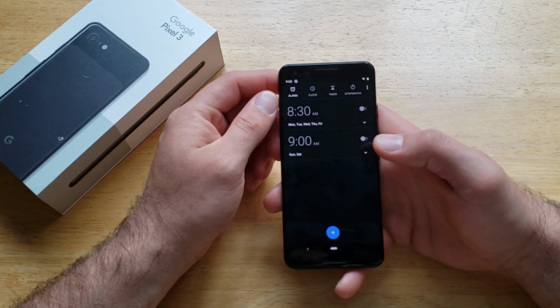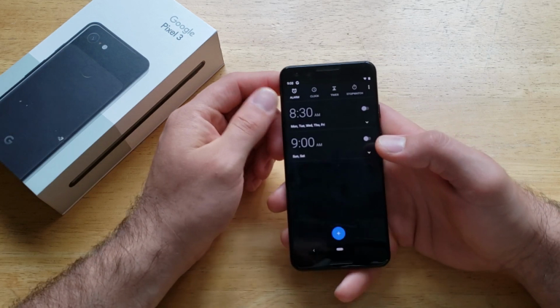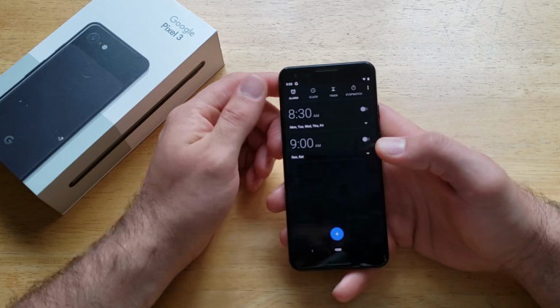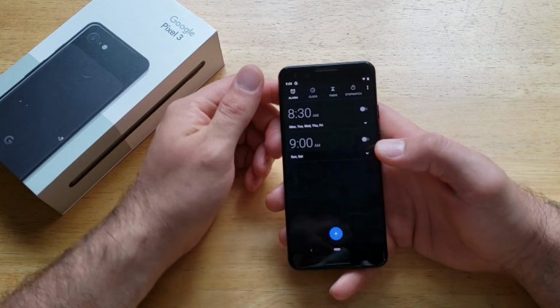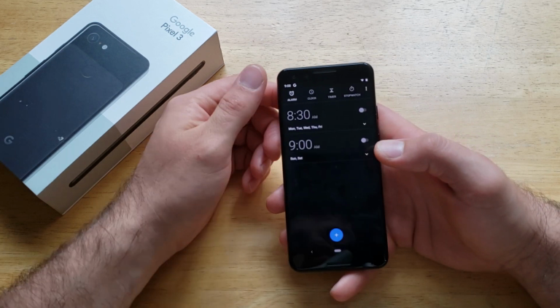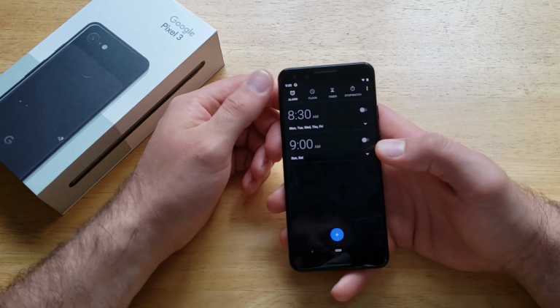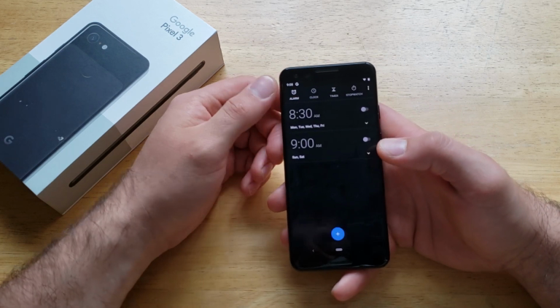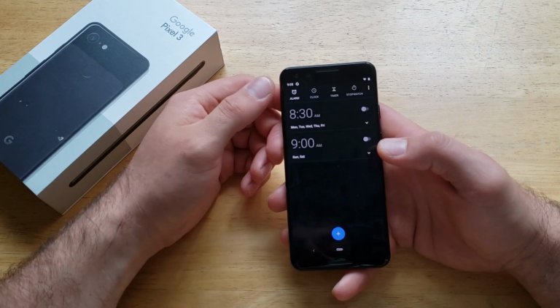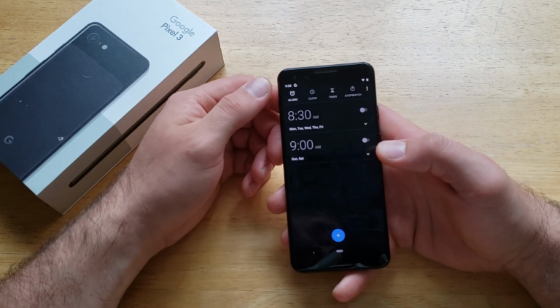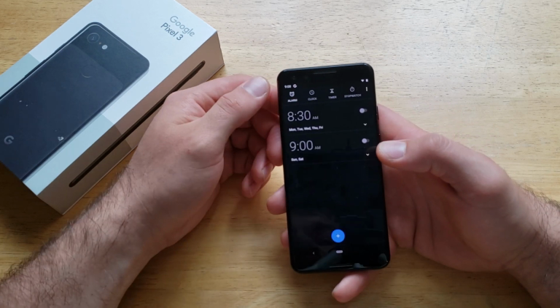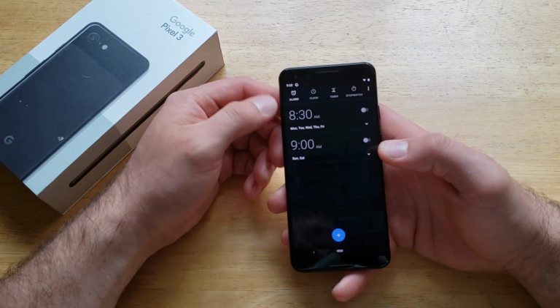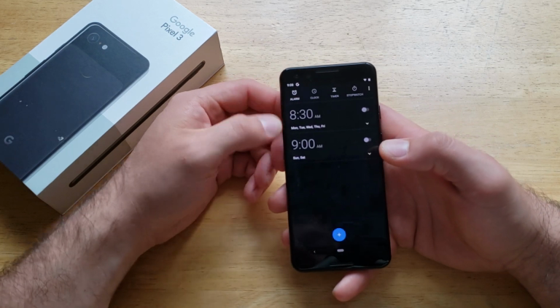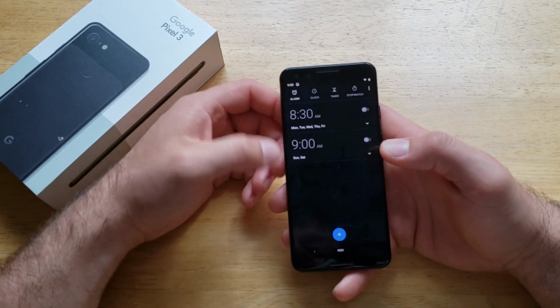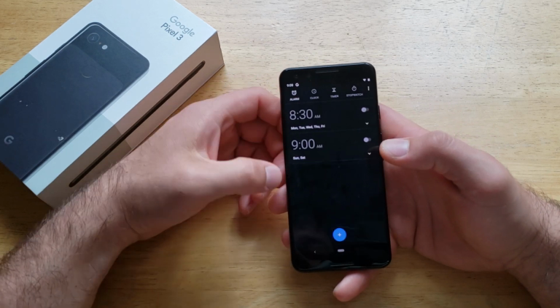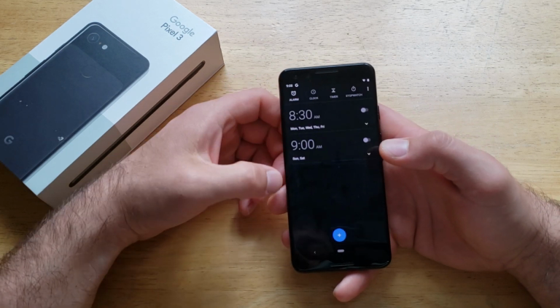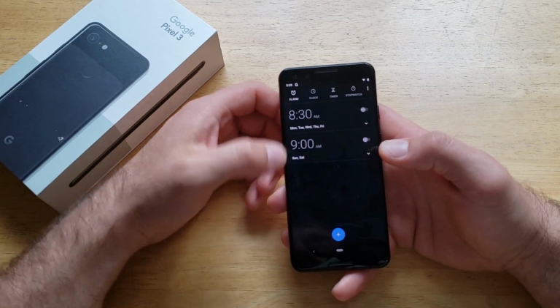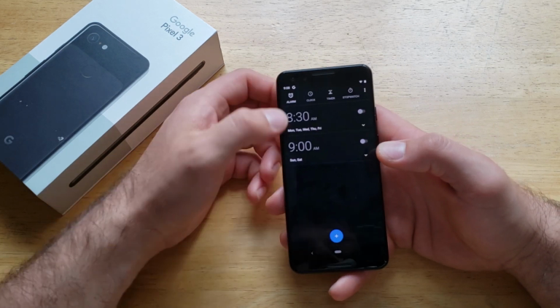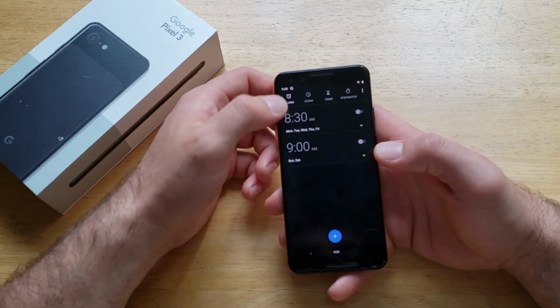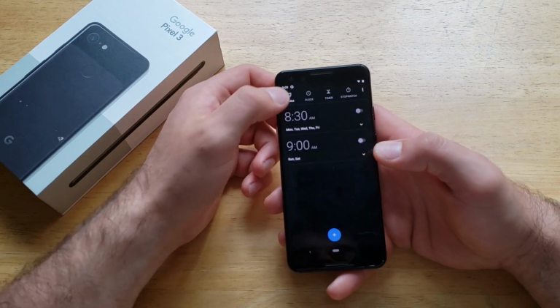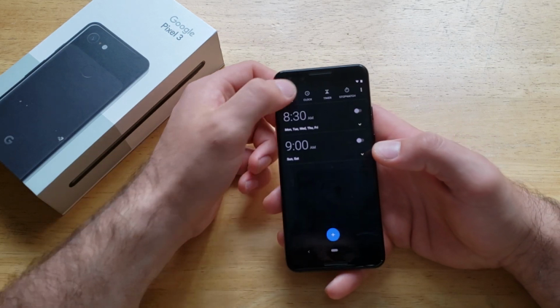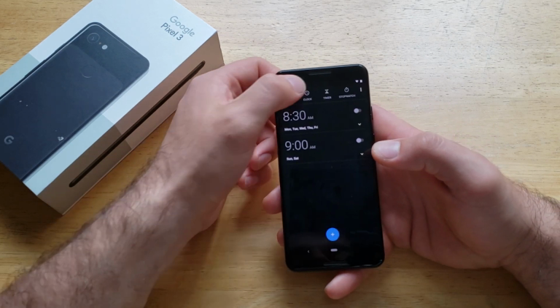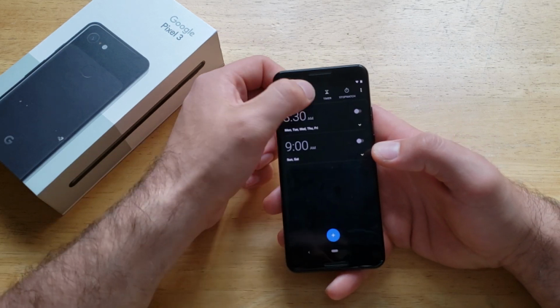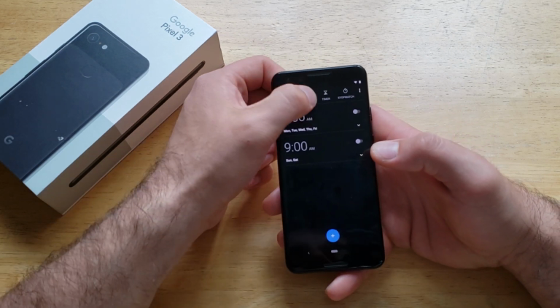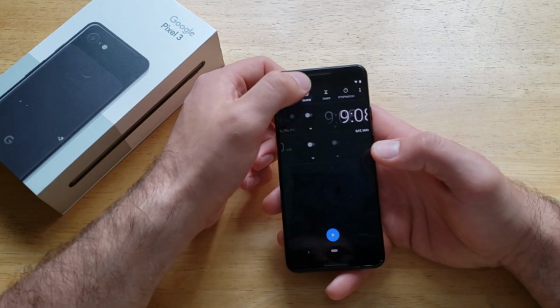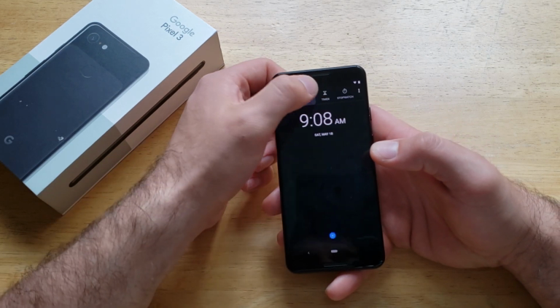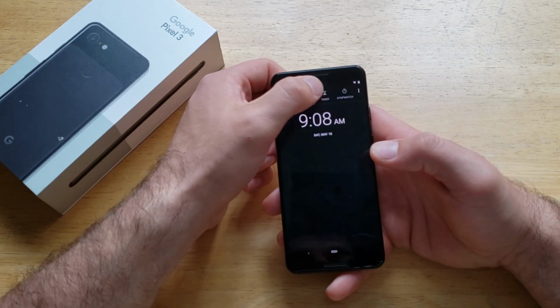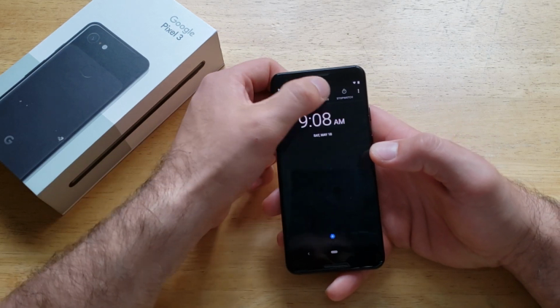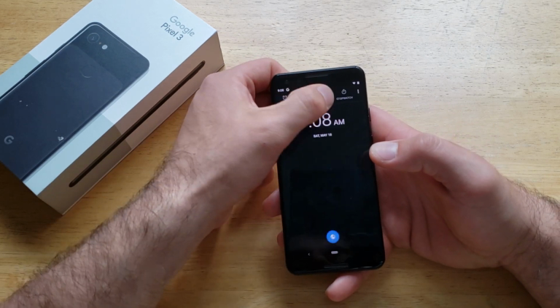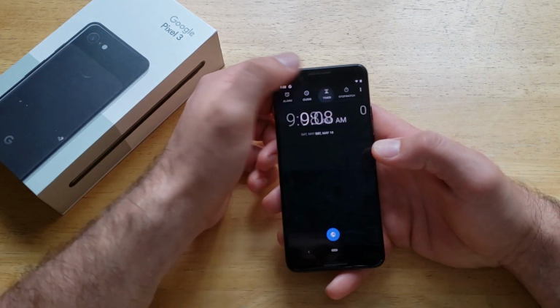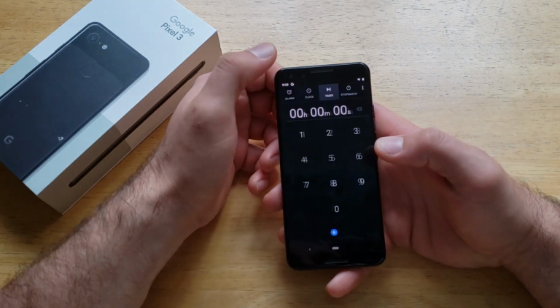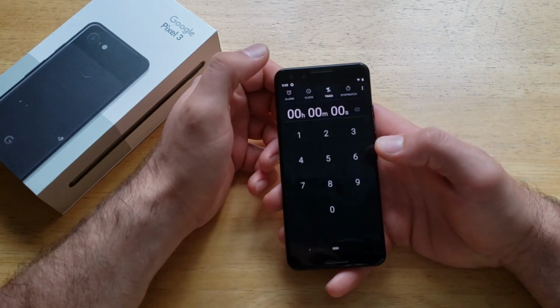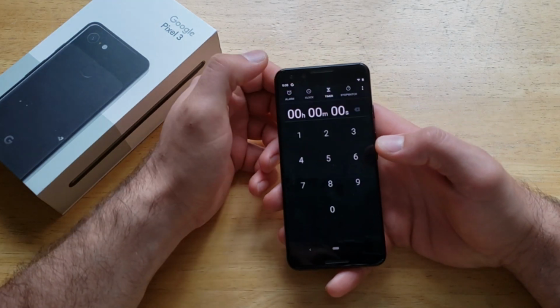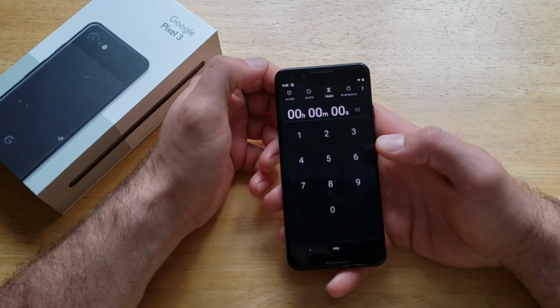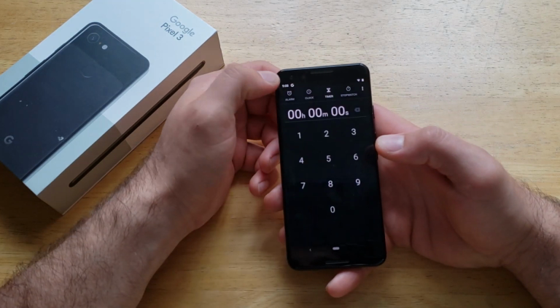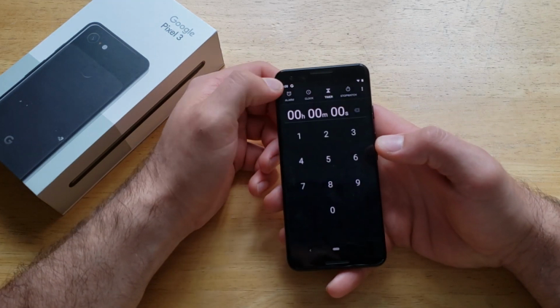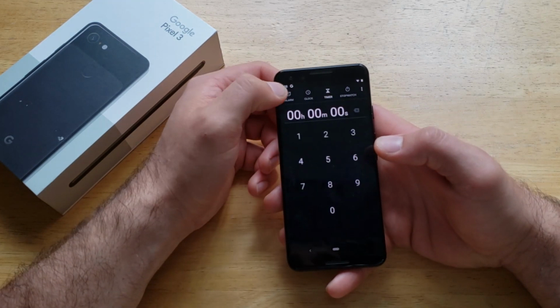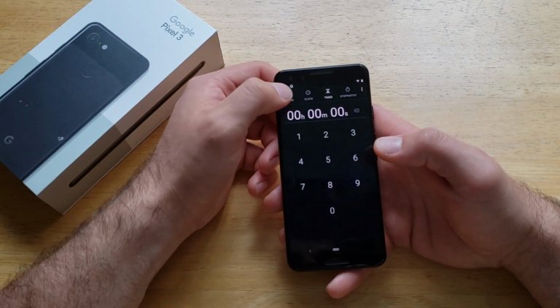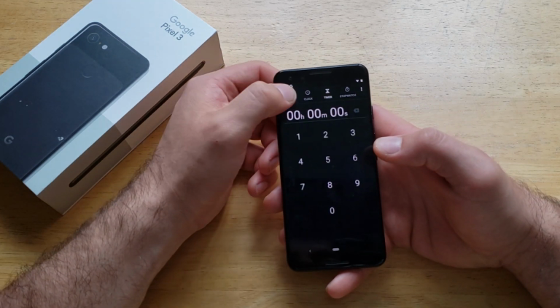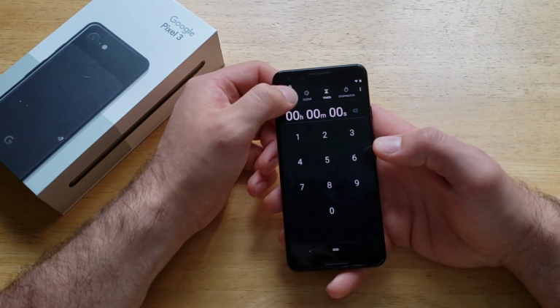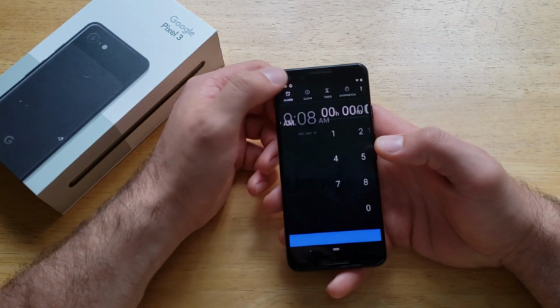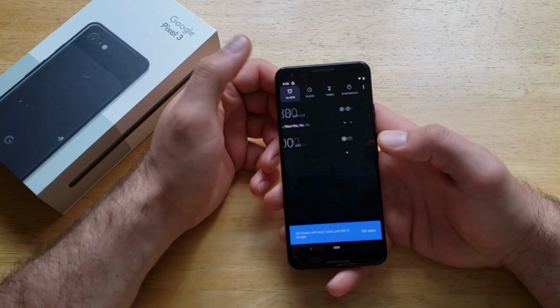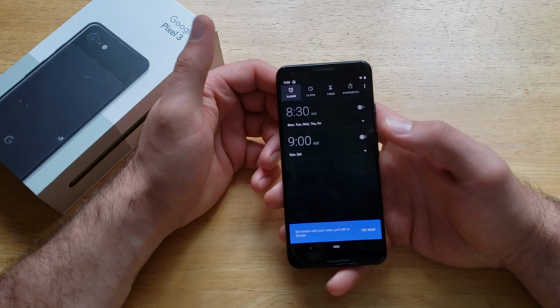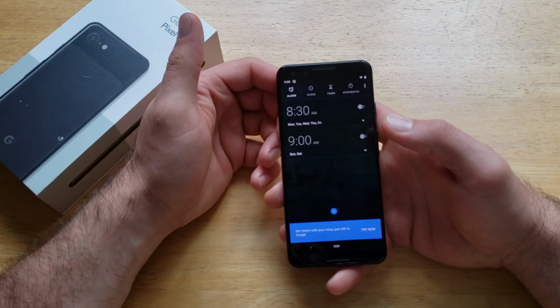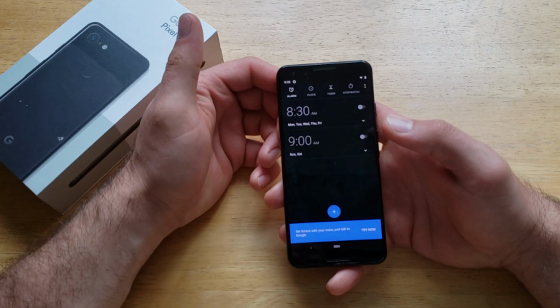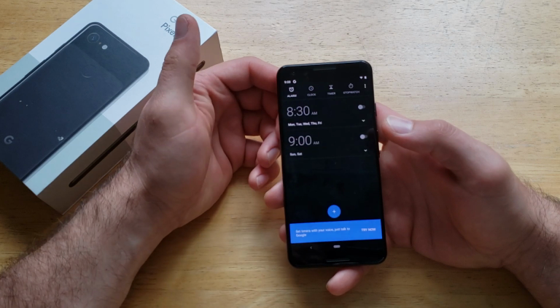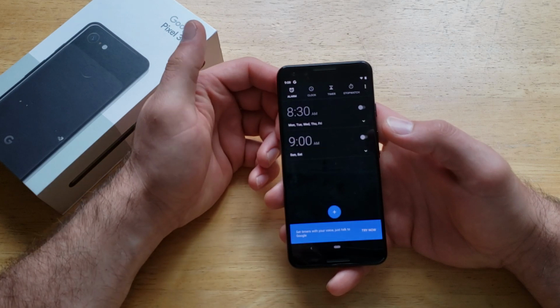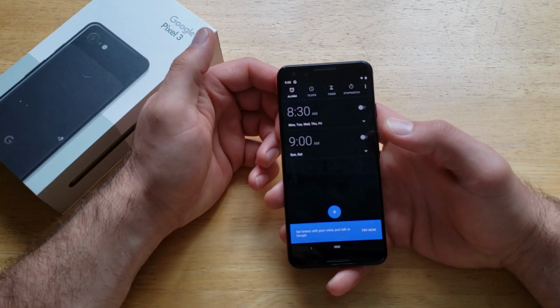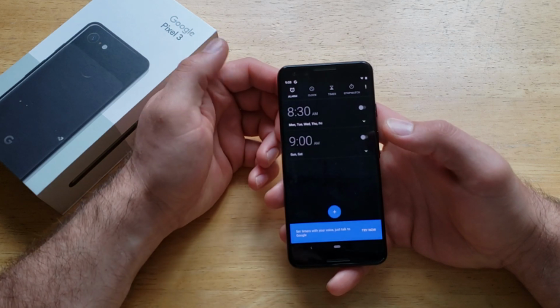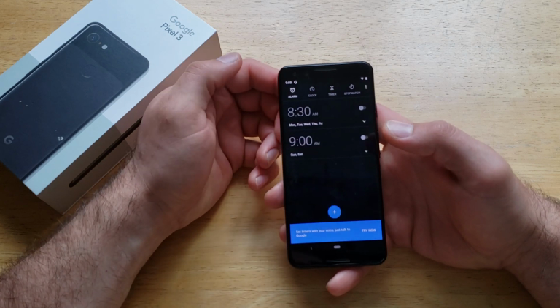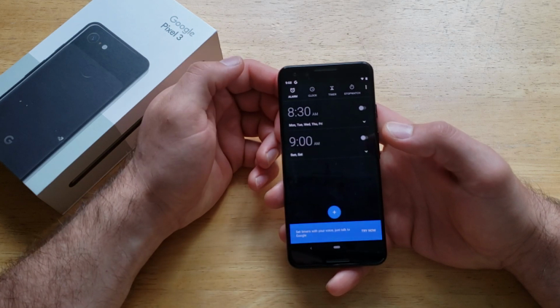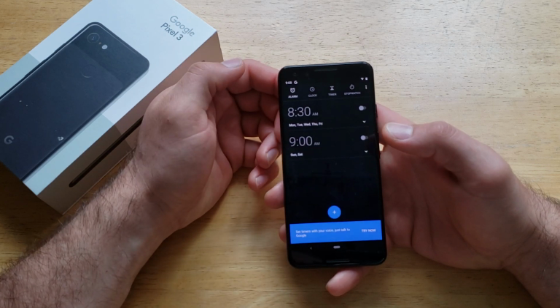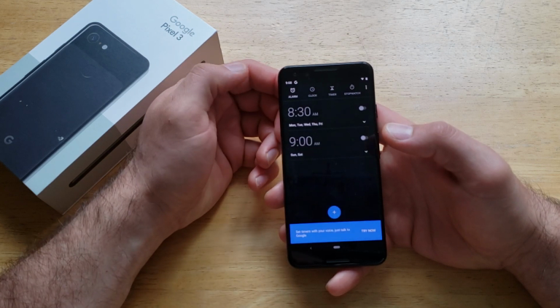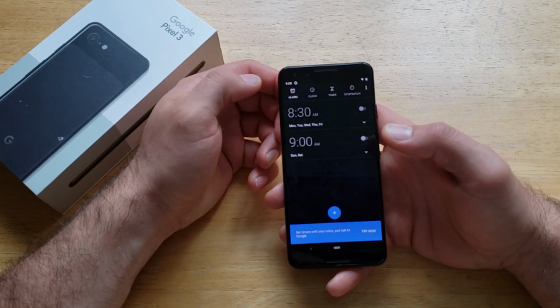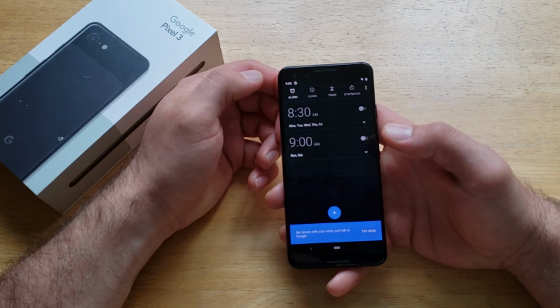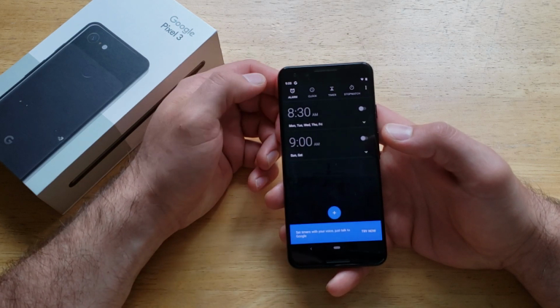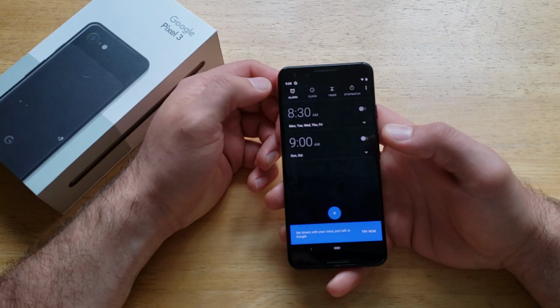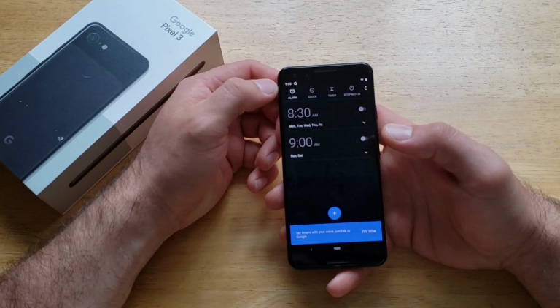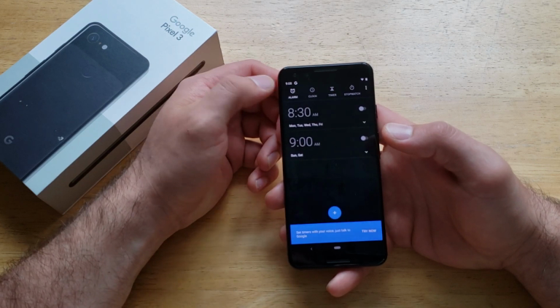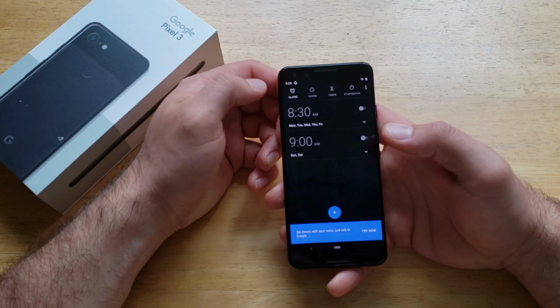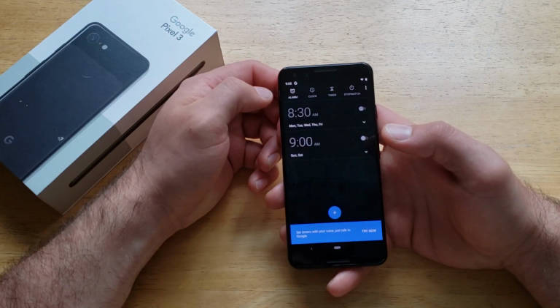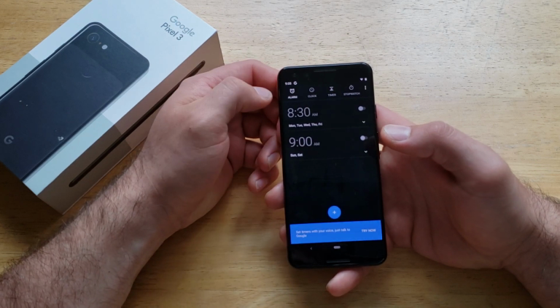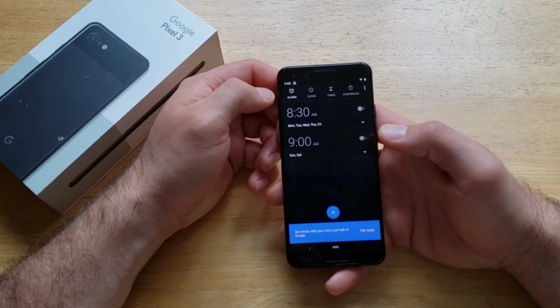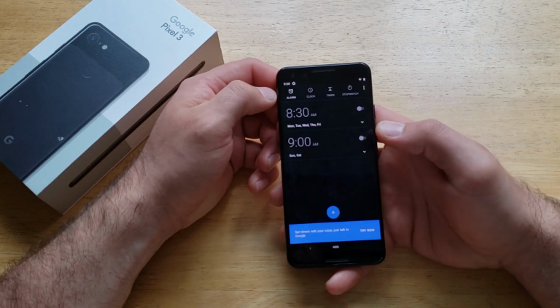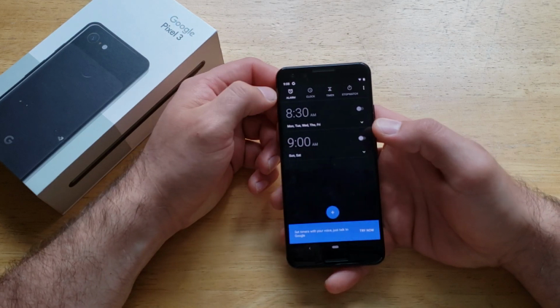It brings you into this alarm screen. If you're in a clock or a timer screen, go ahead and switch over to the alarm one — it's over here on the end.